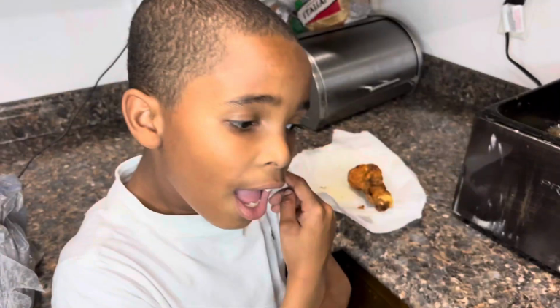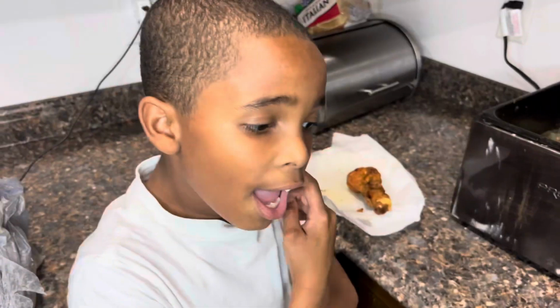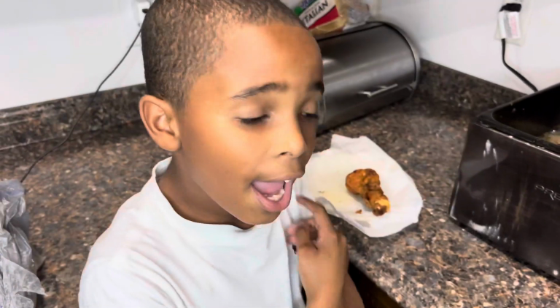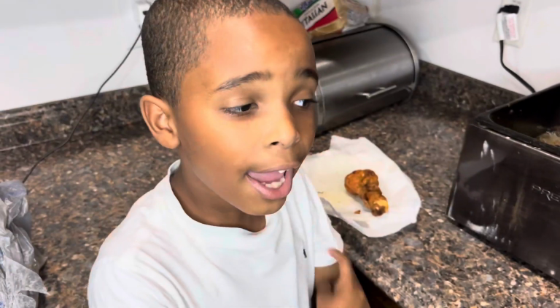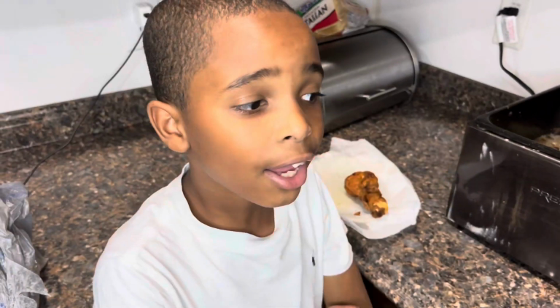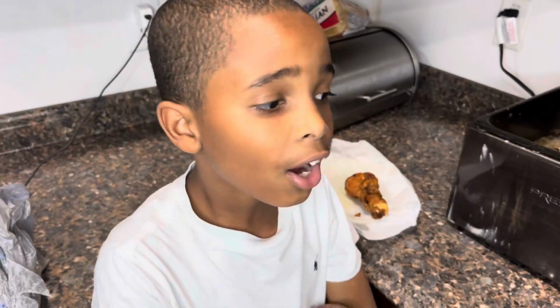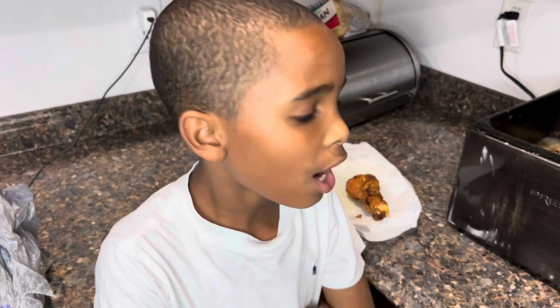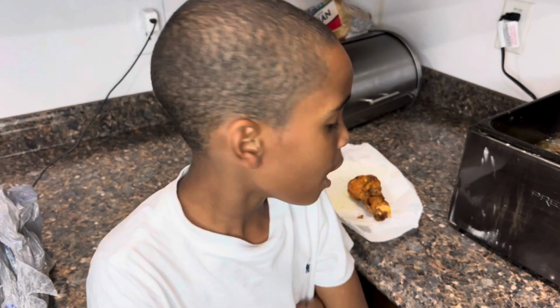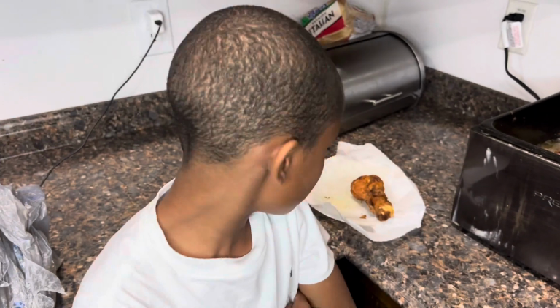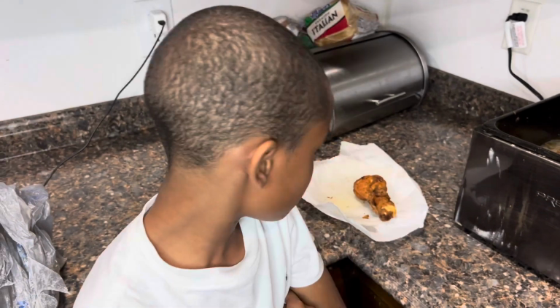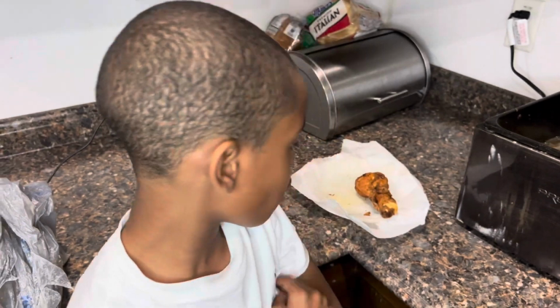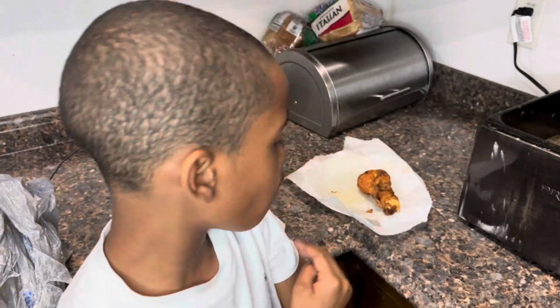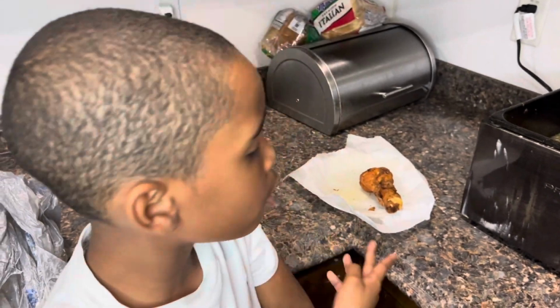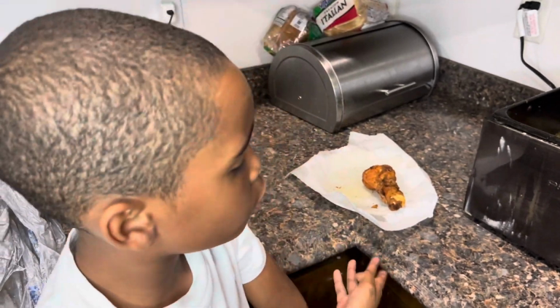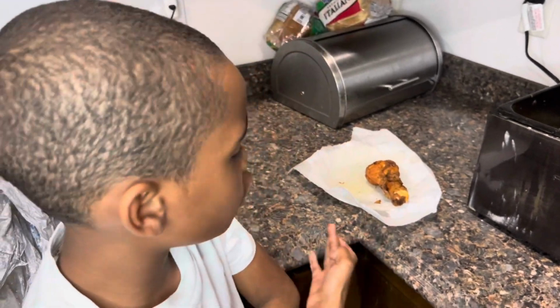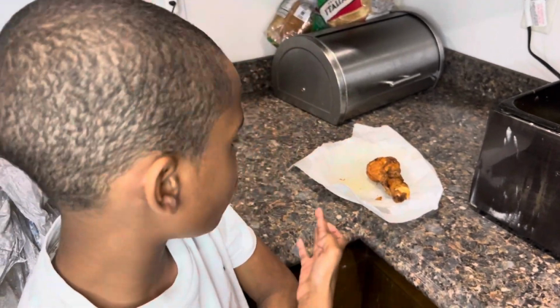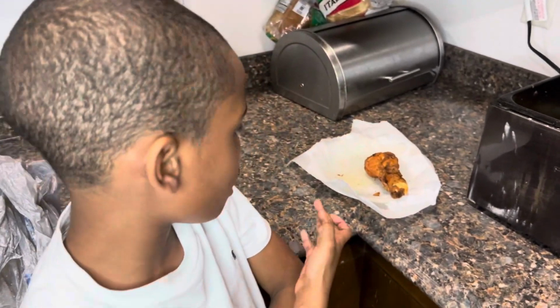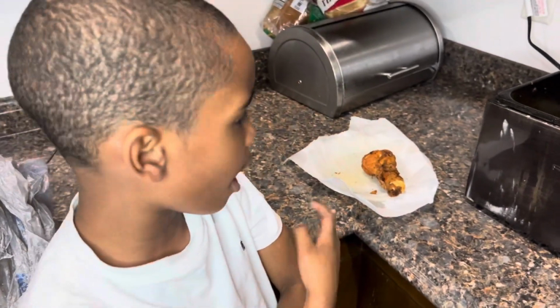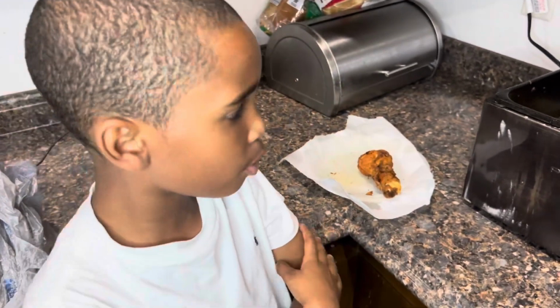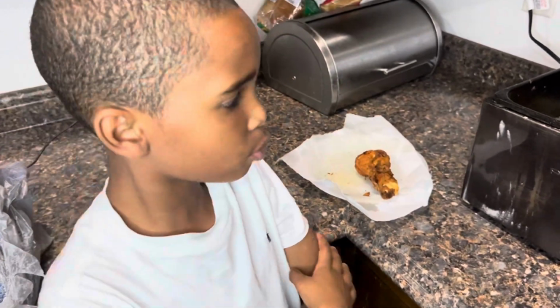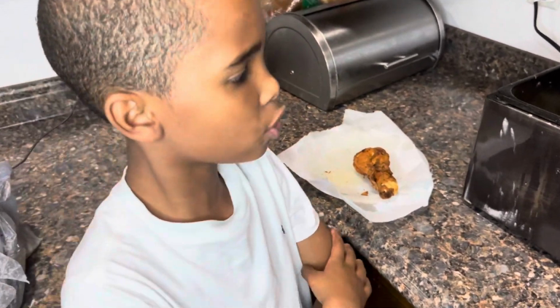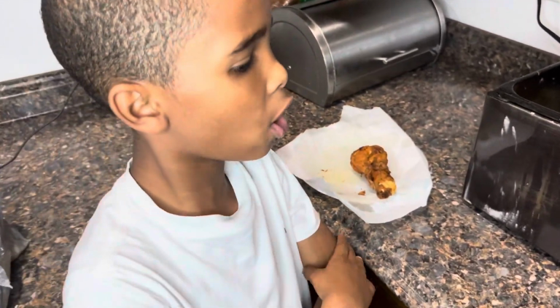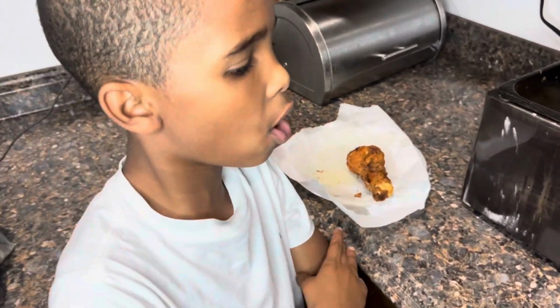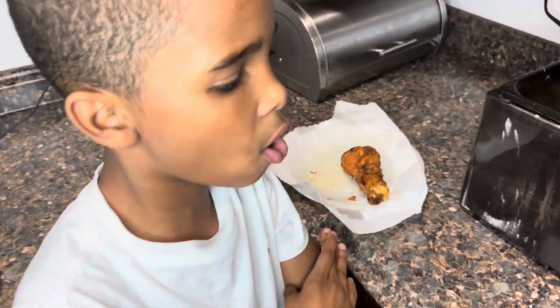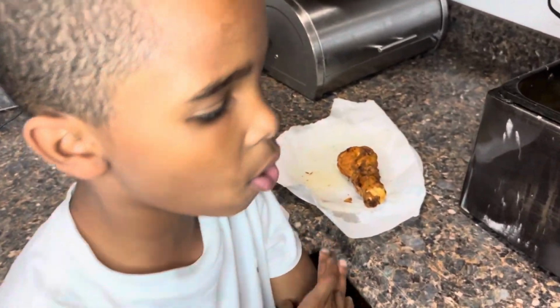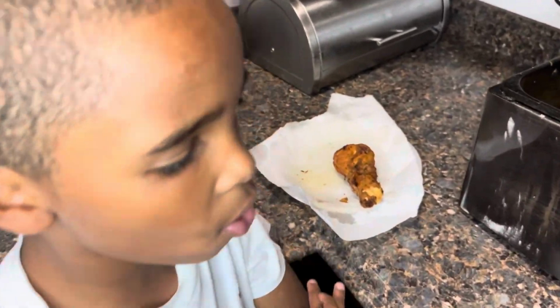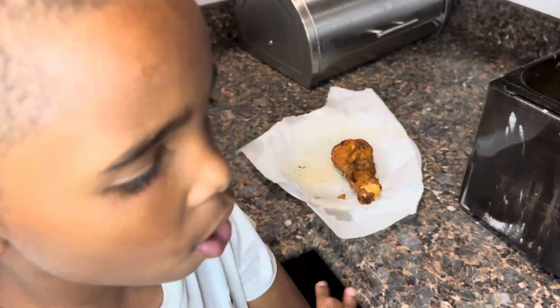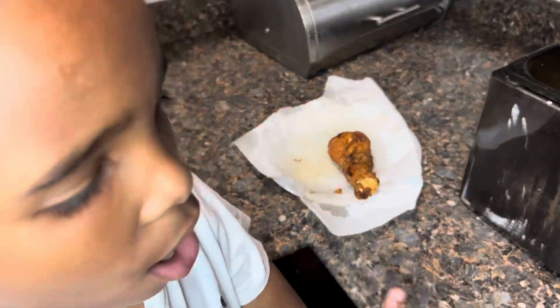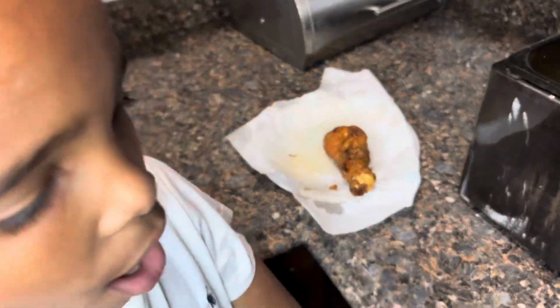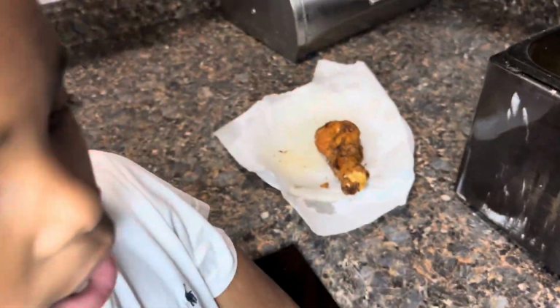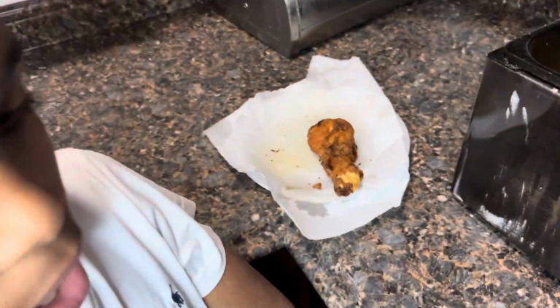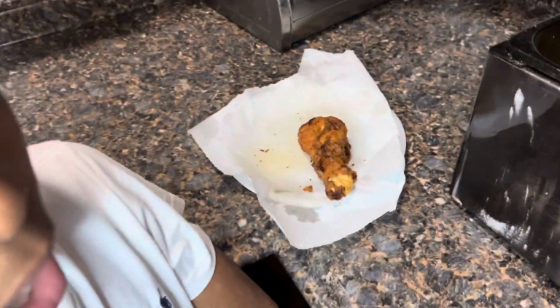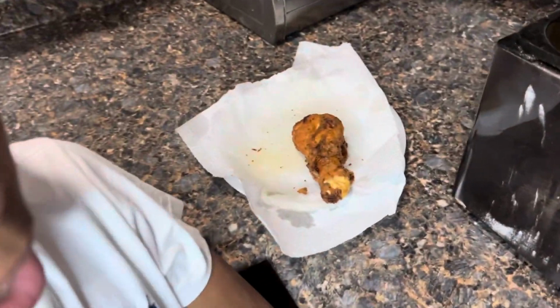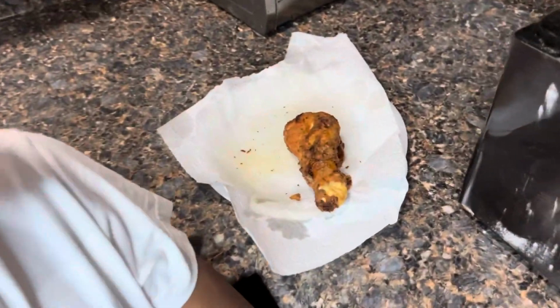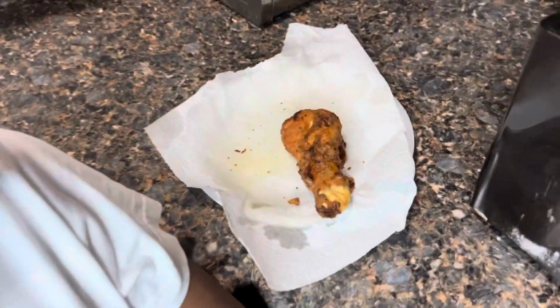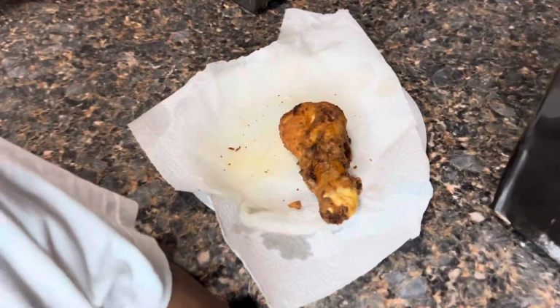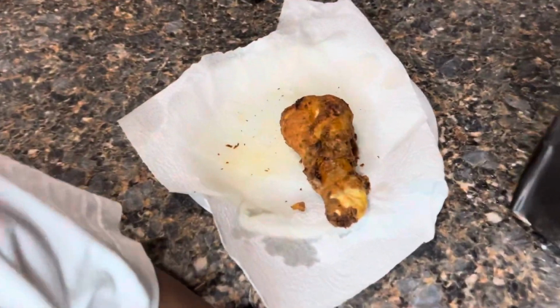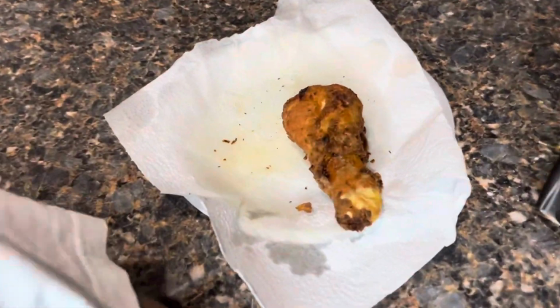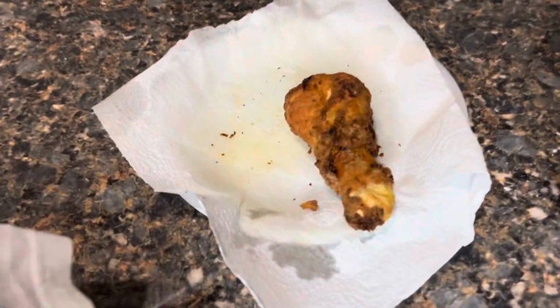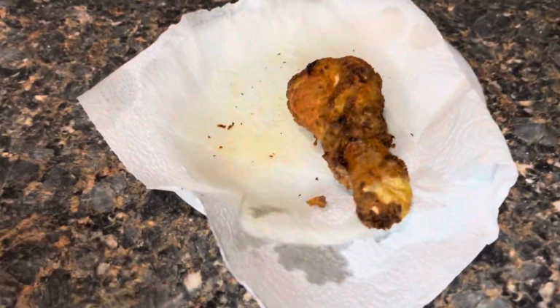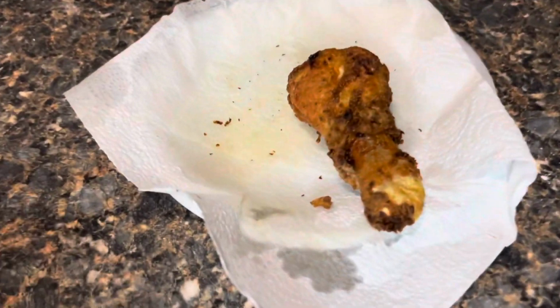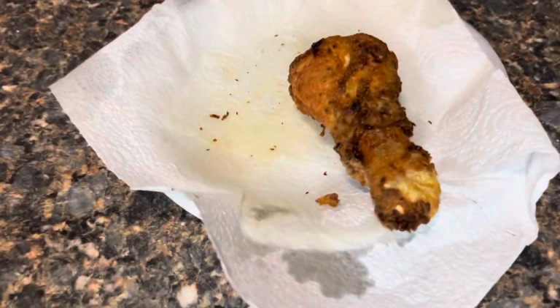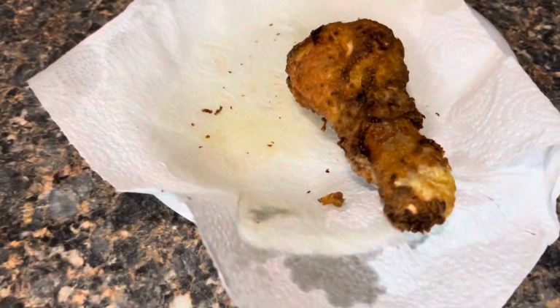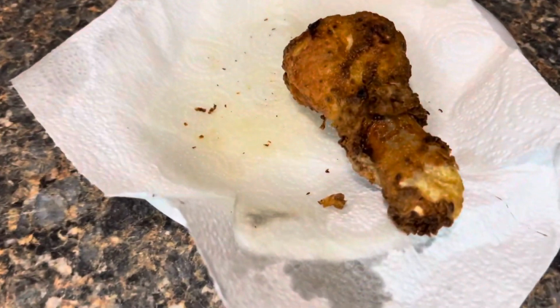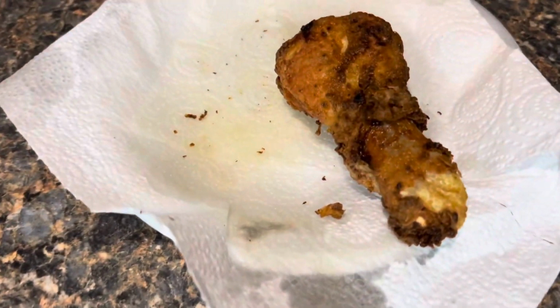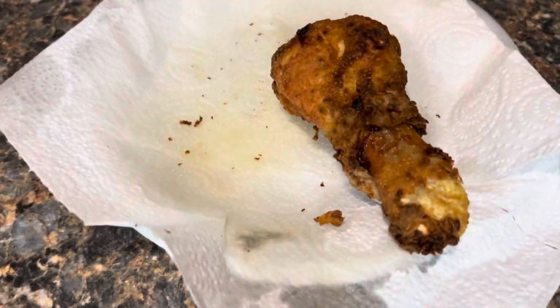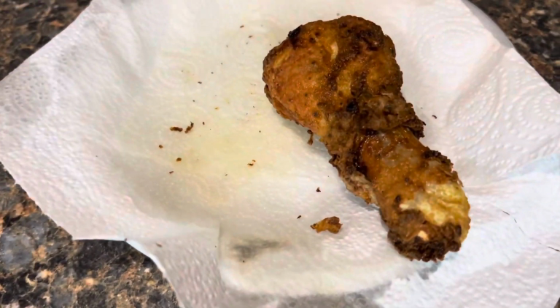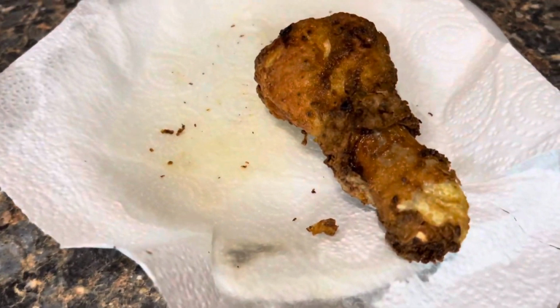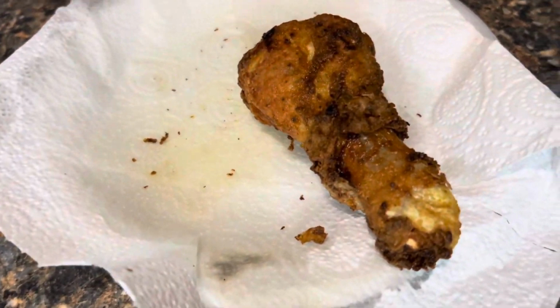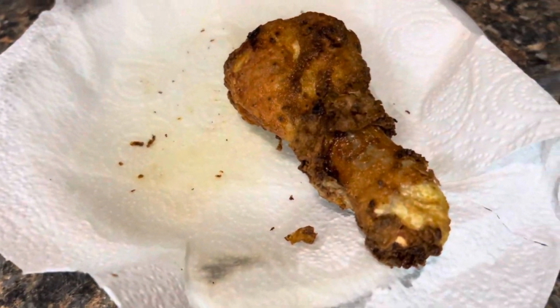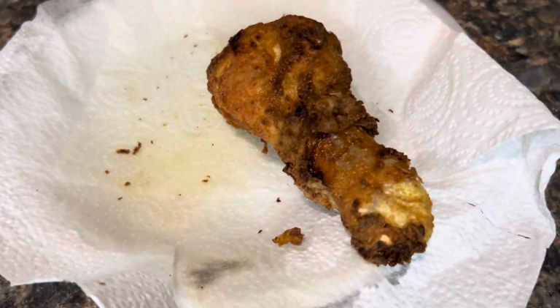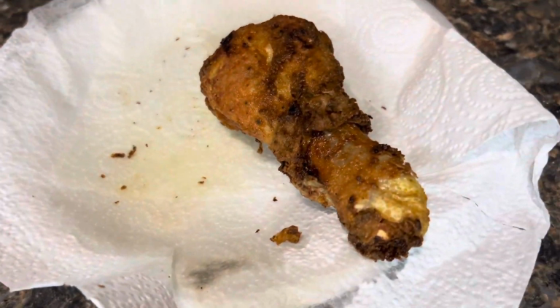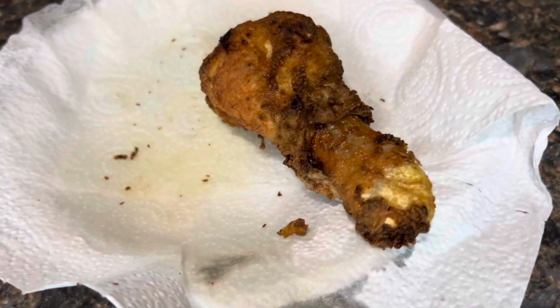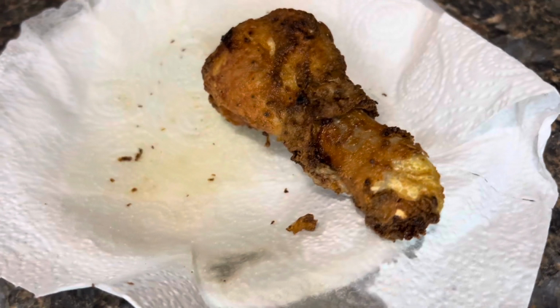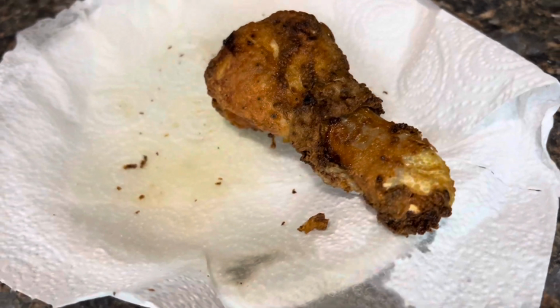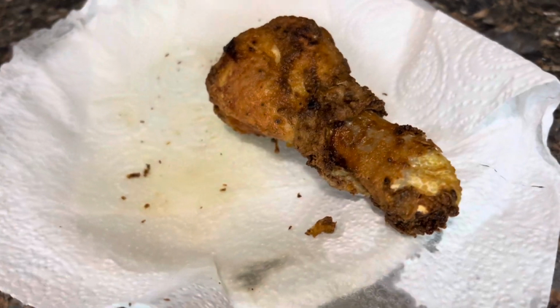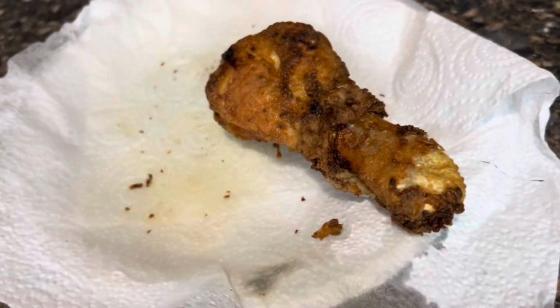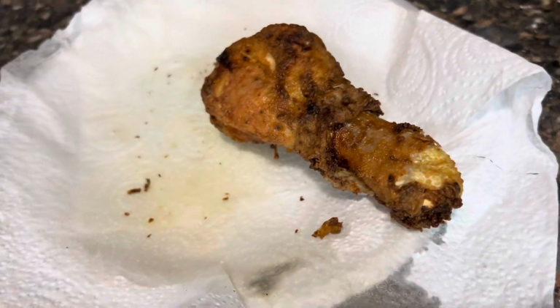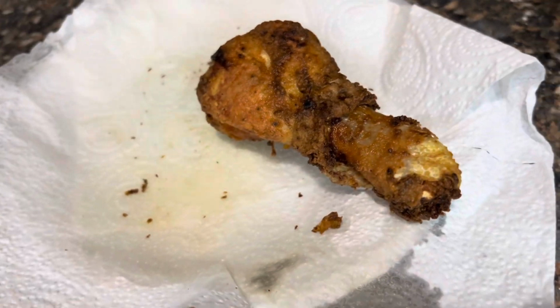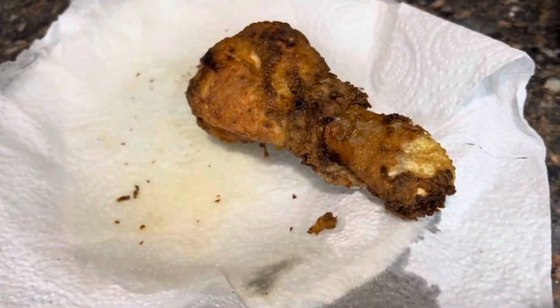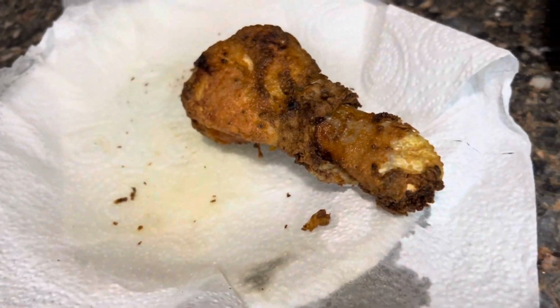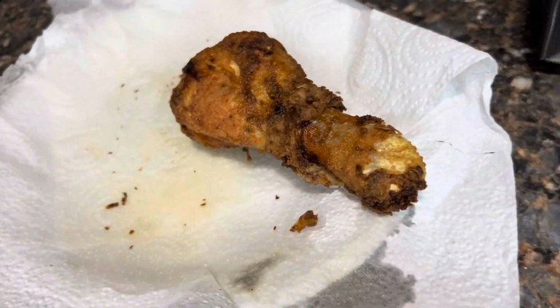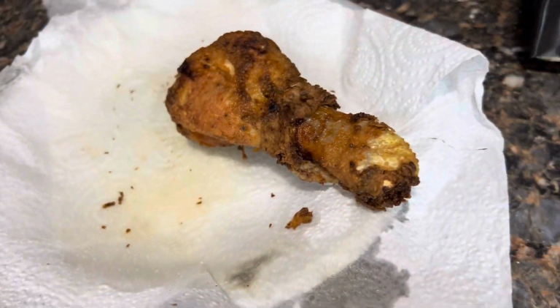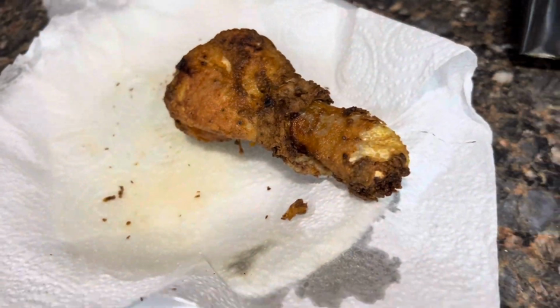I just have one chicken out so I'm just going to take the rest out of that oil and let it cook.